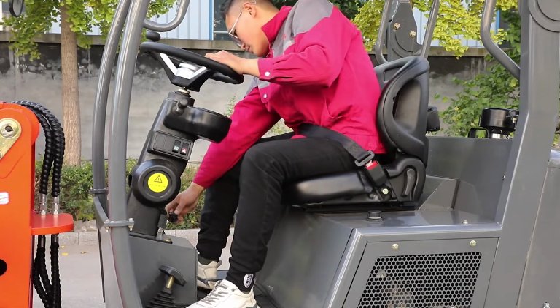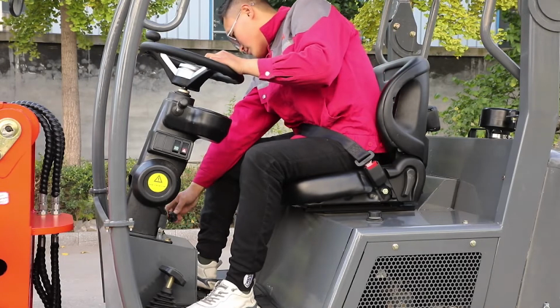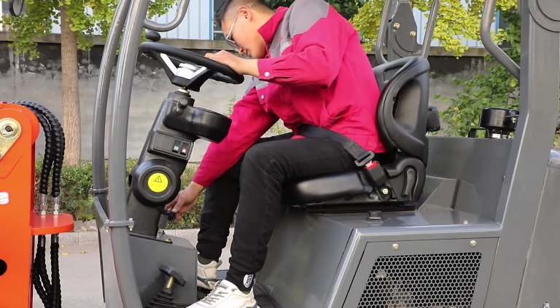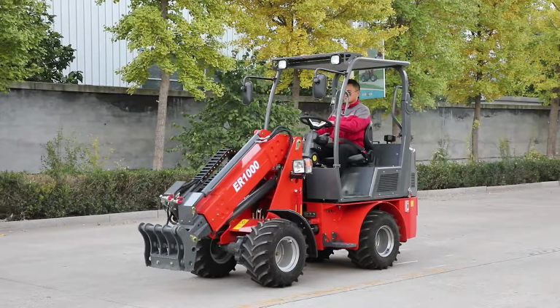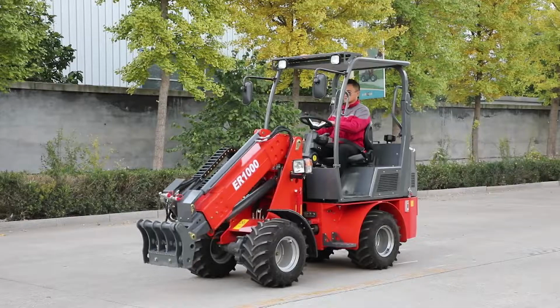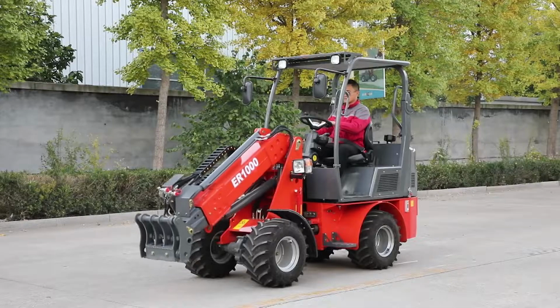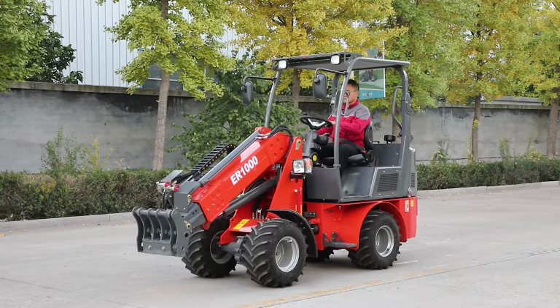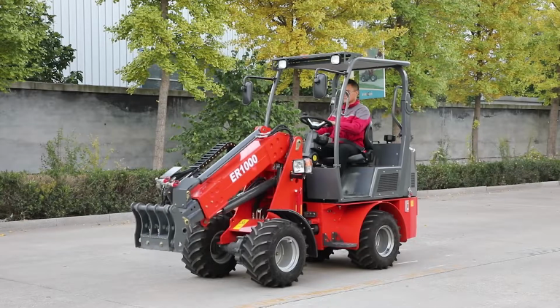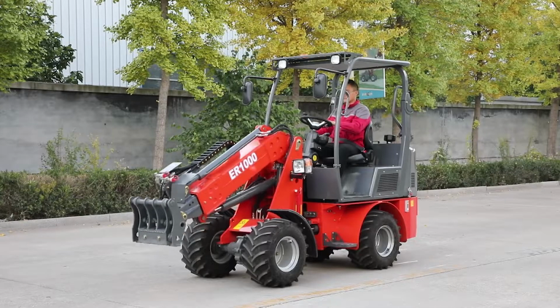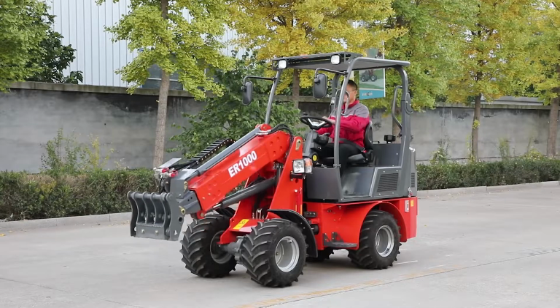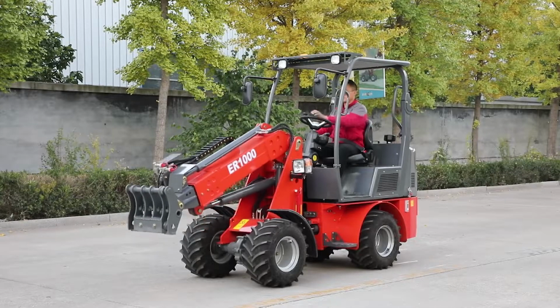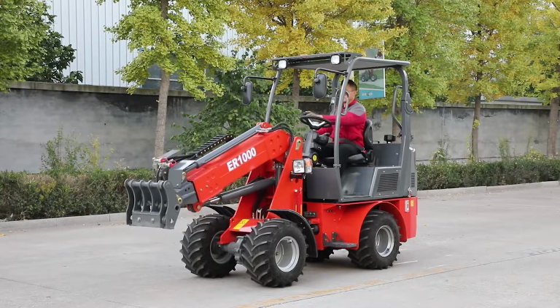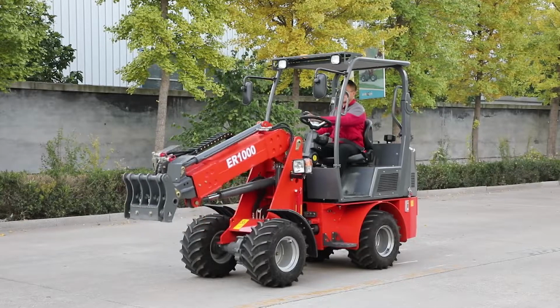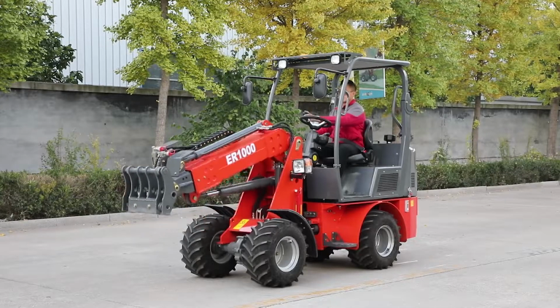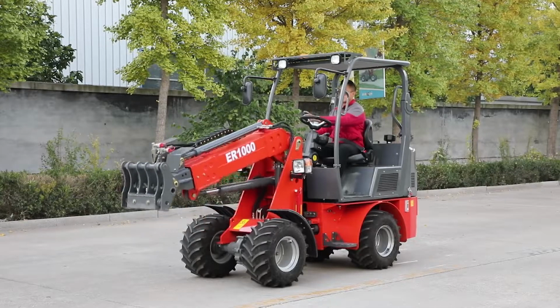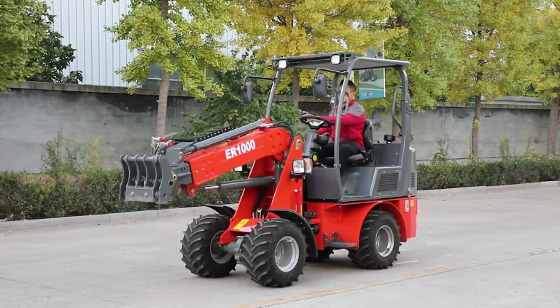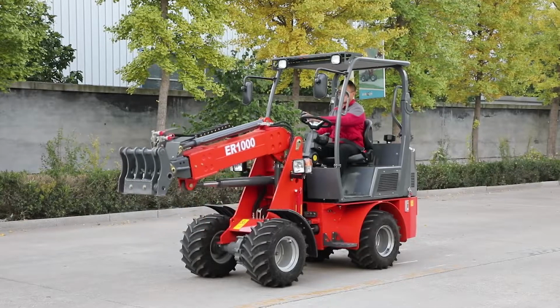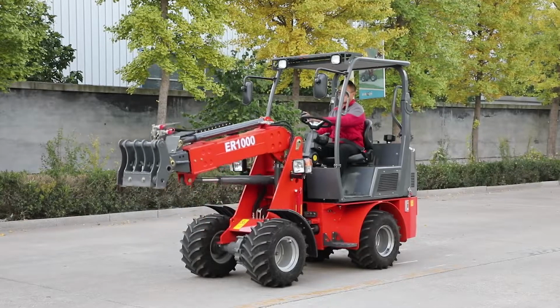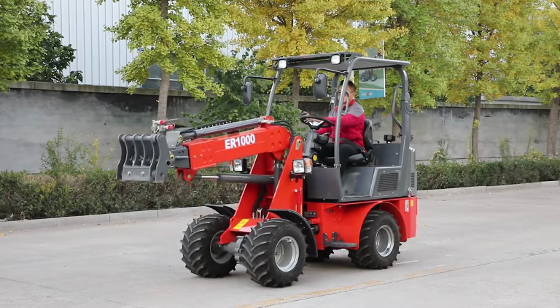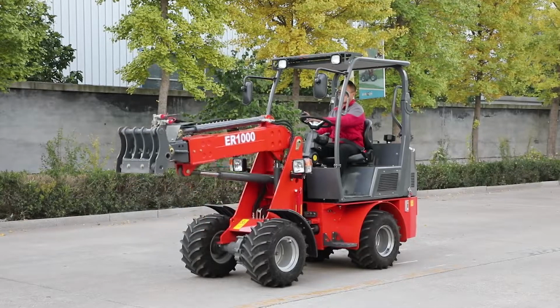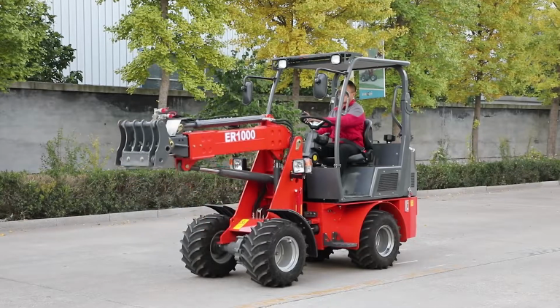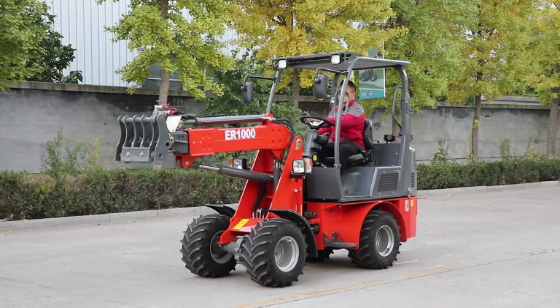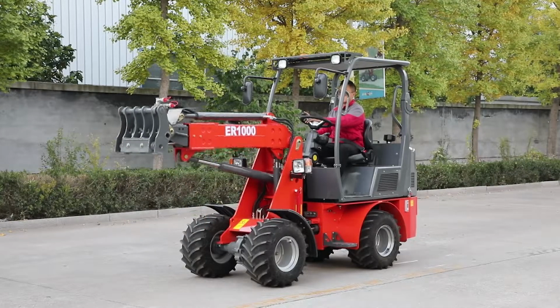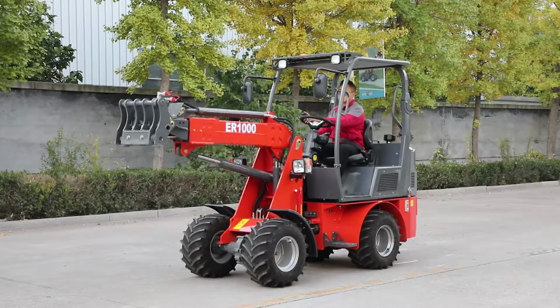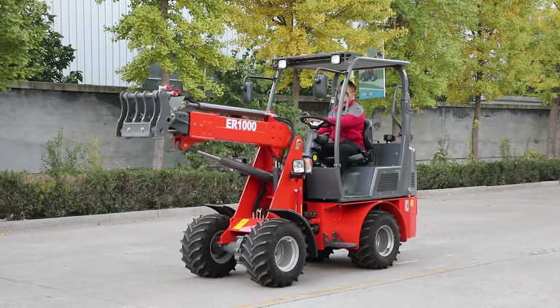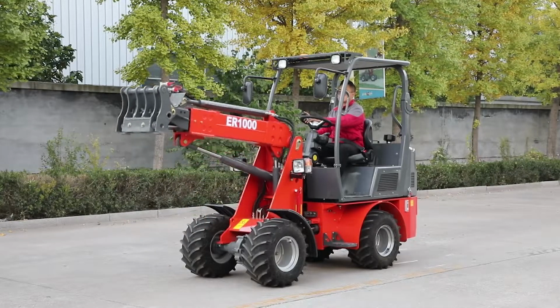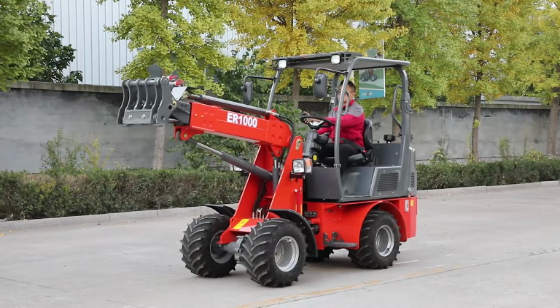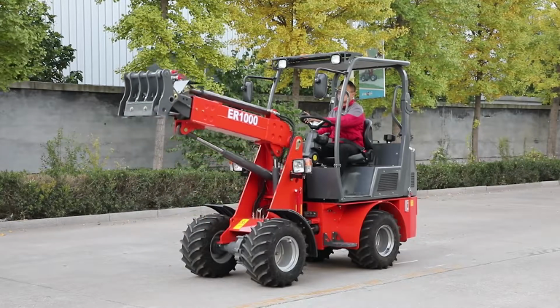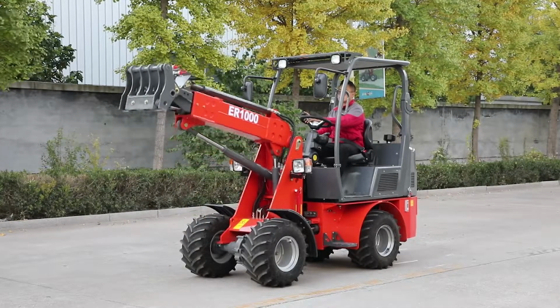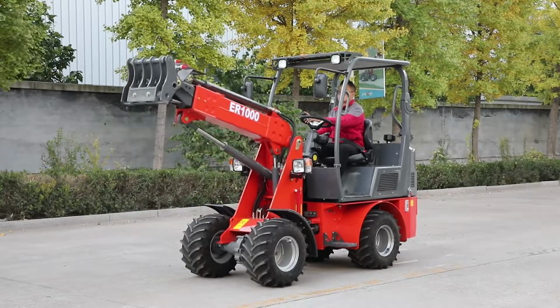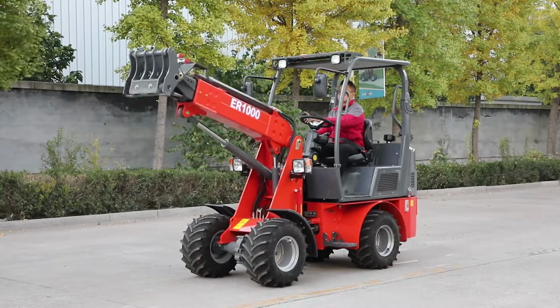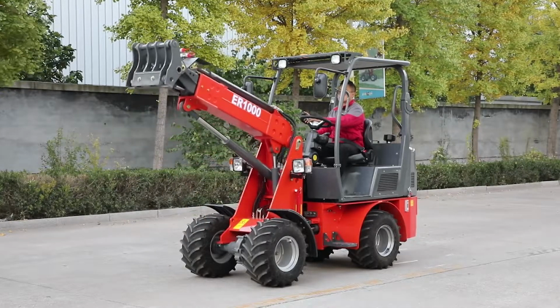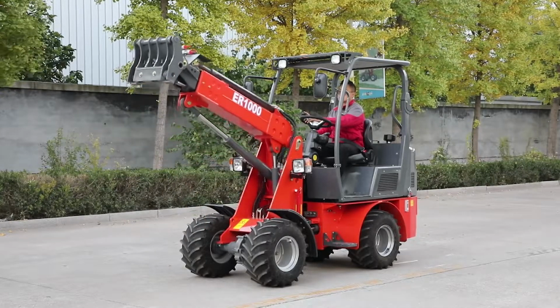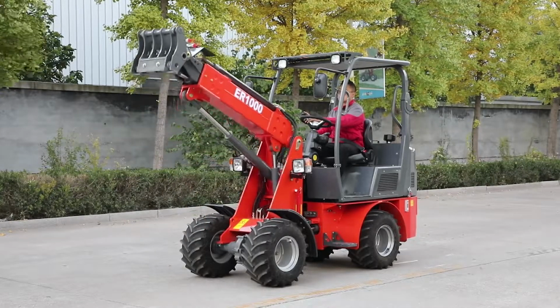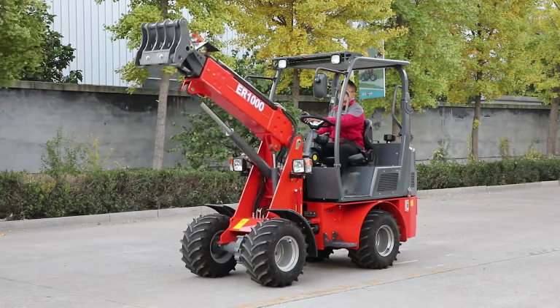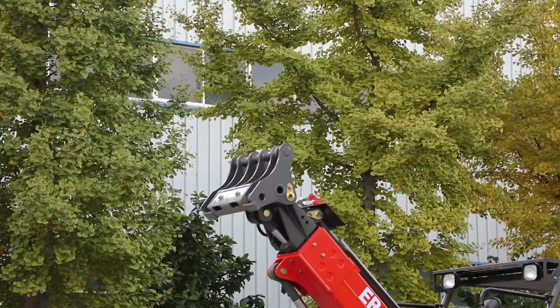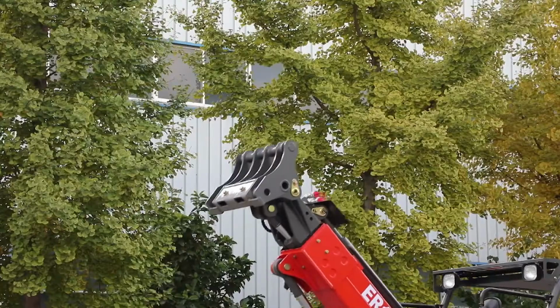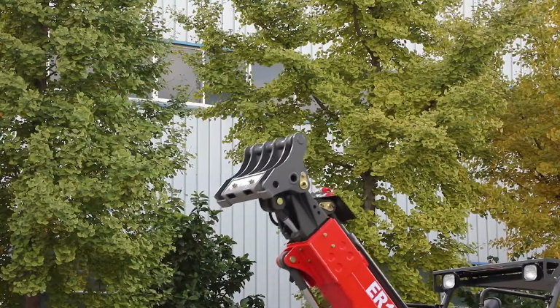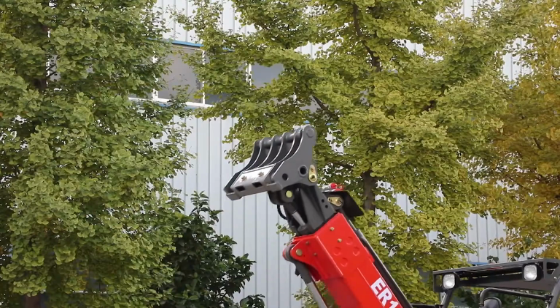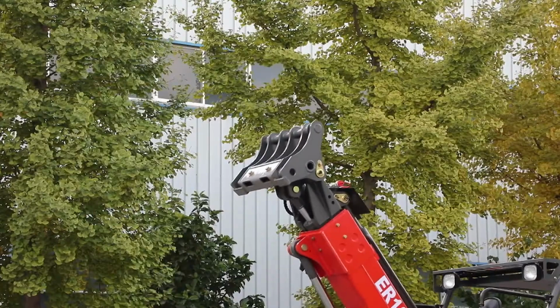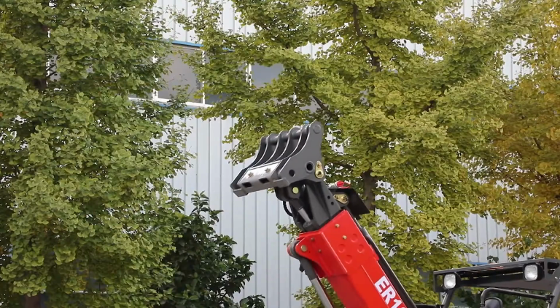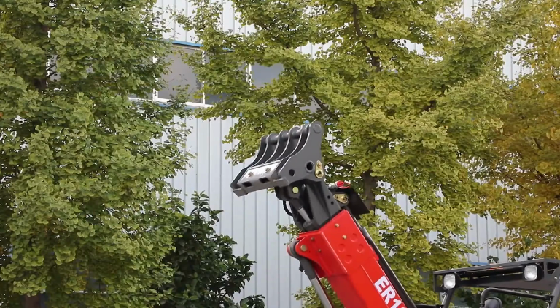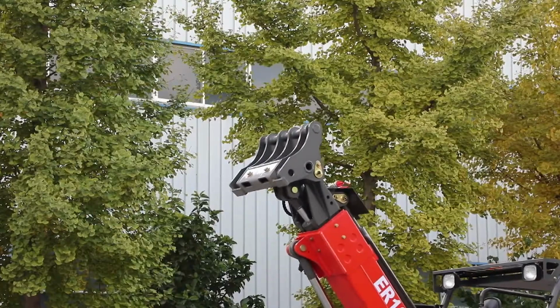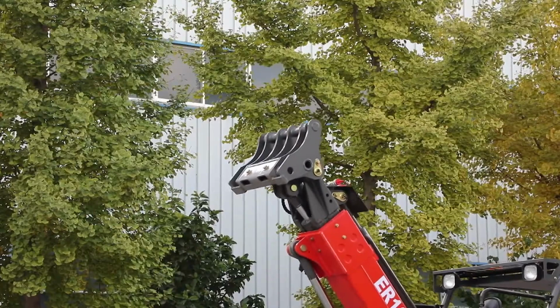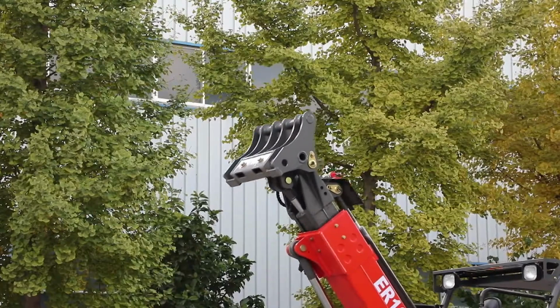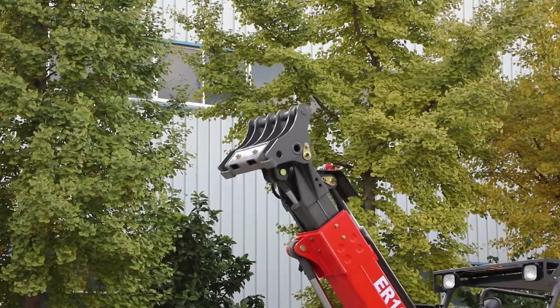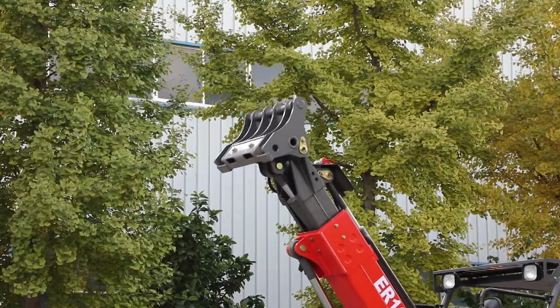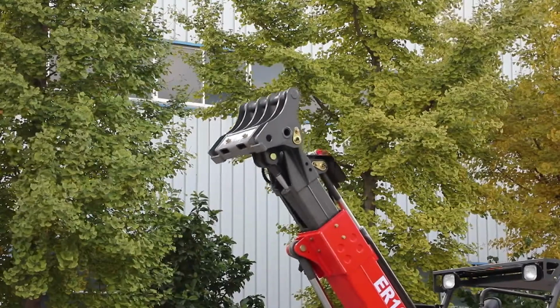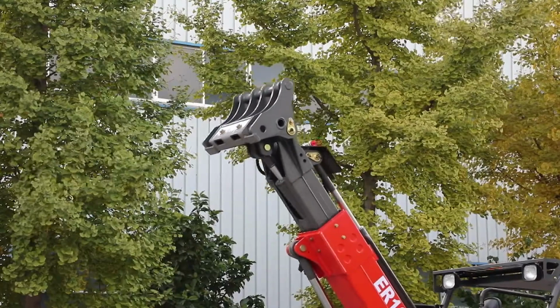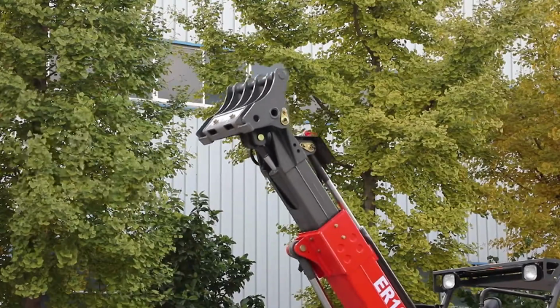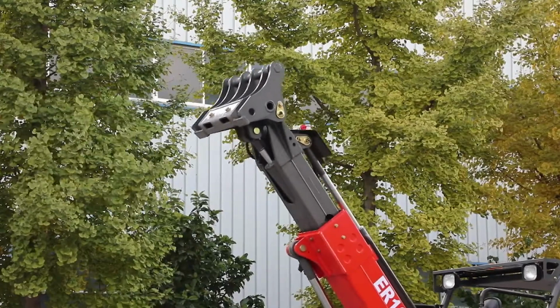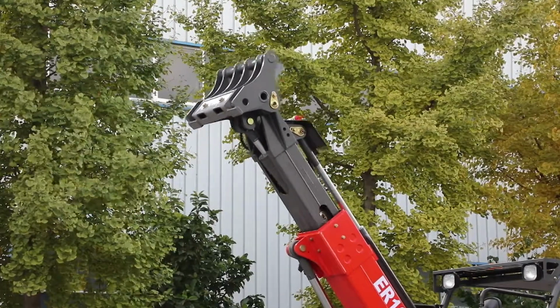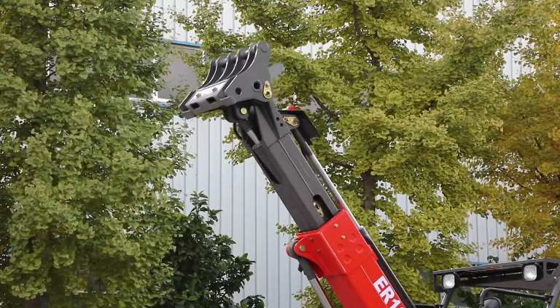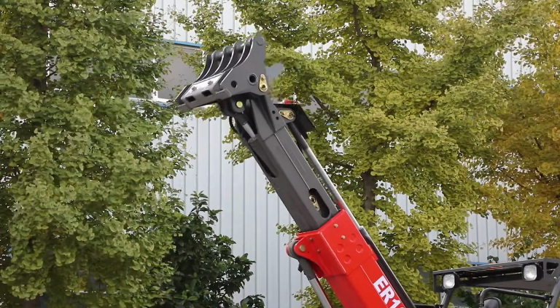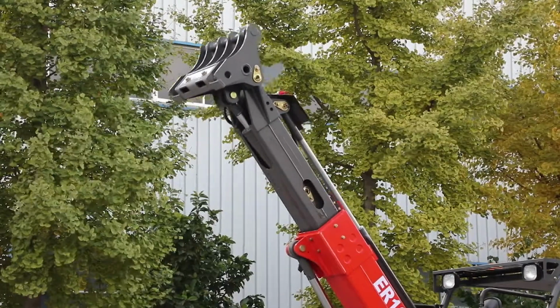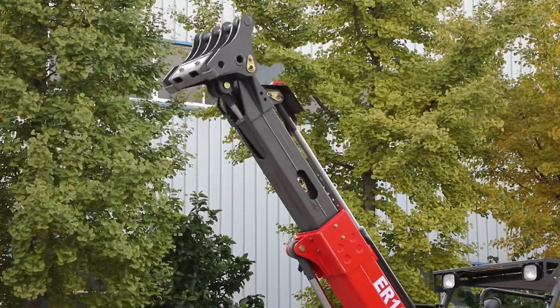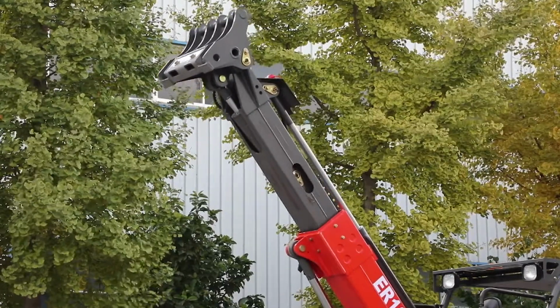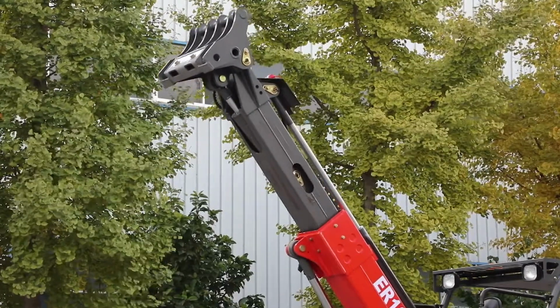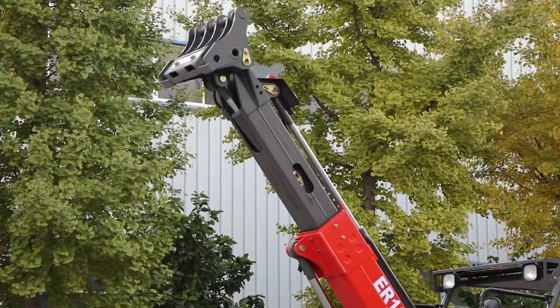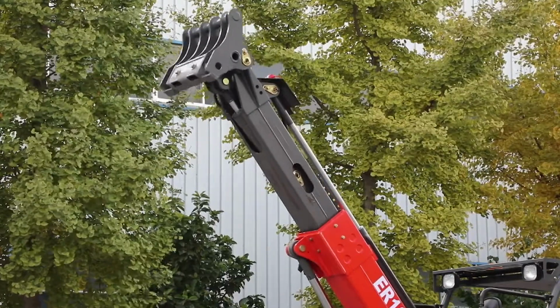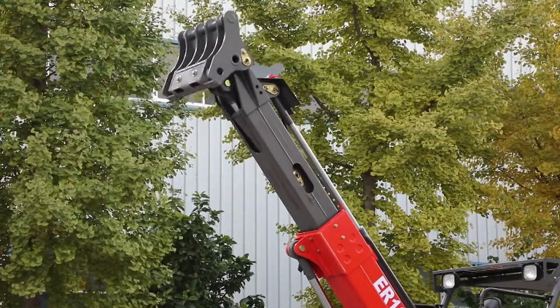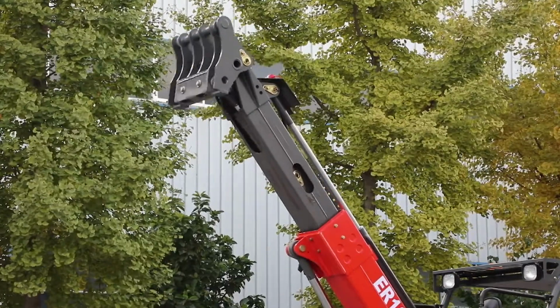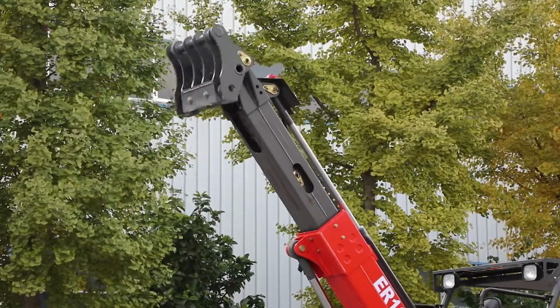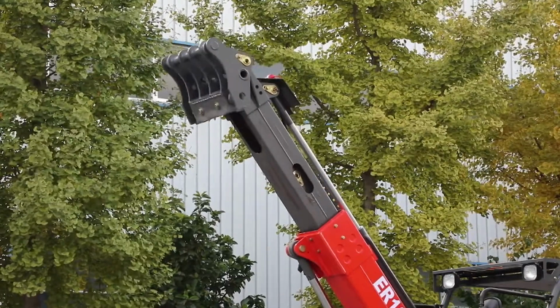The max lifting height can reach up to 3526 mm, extending the working range.